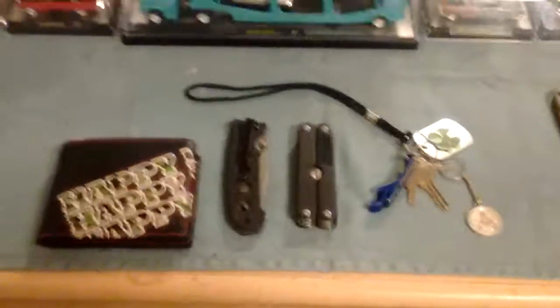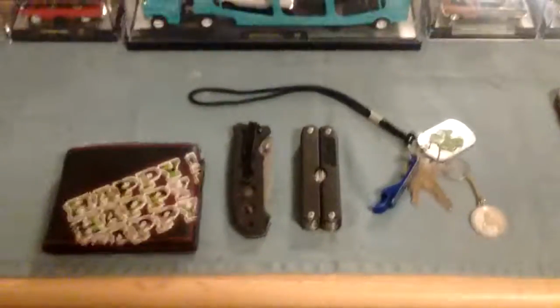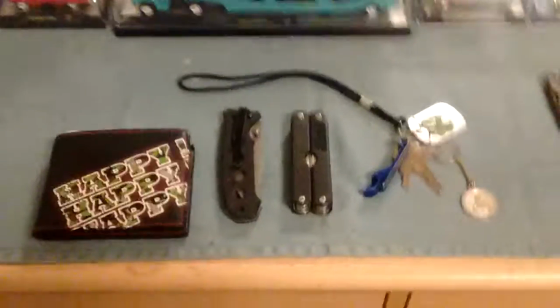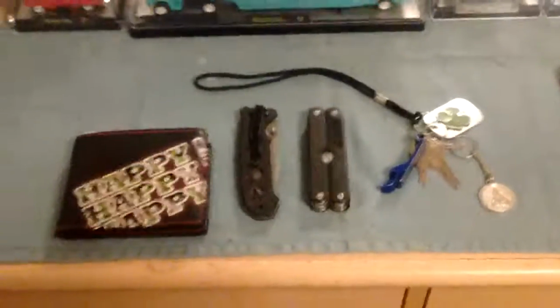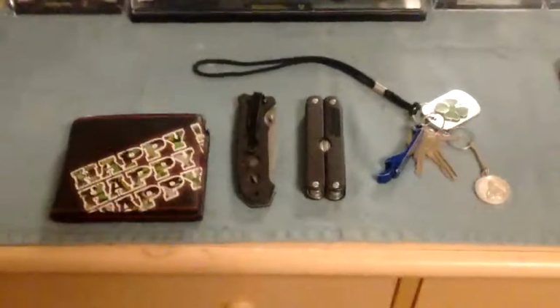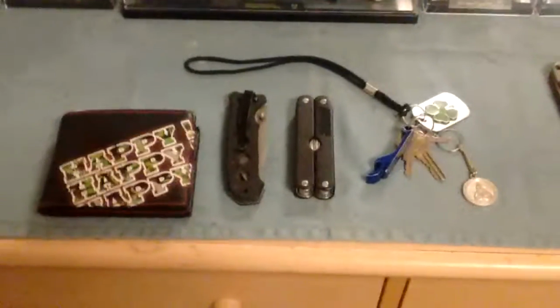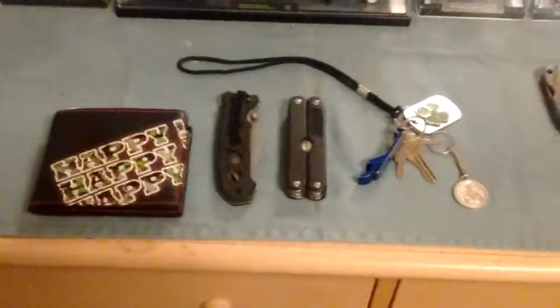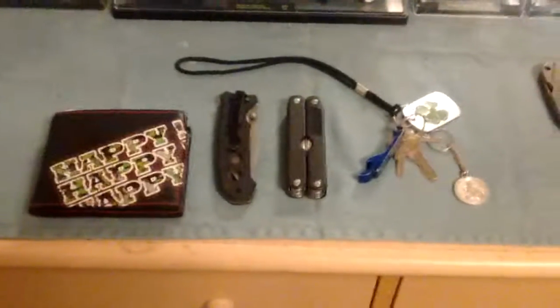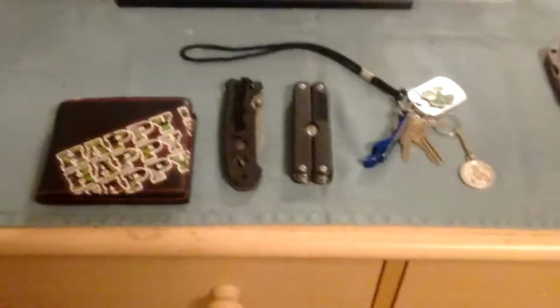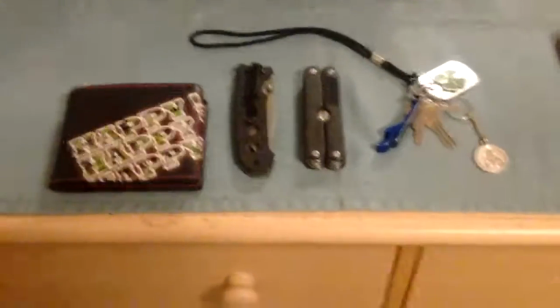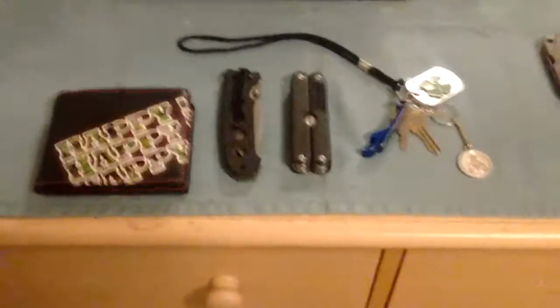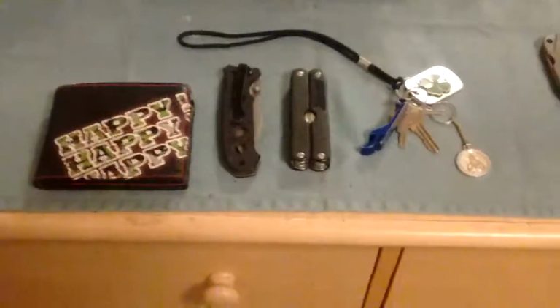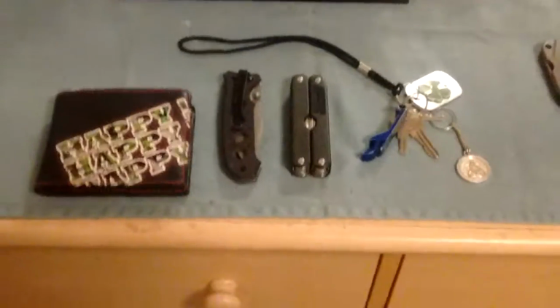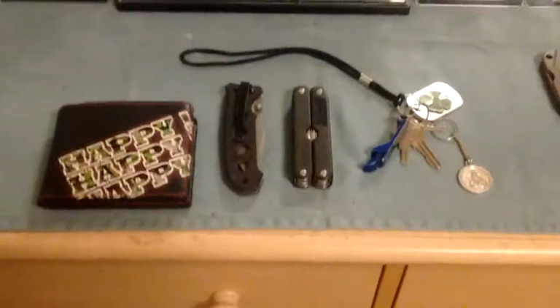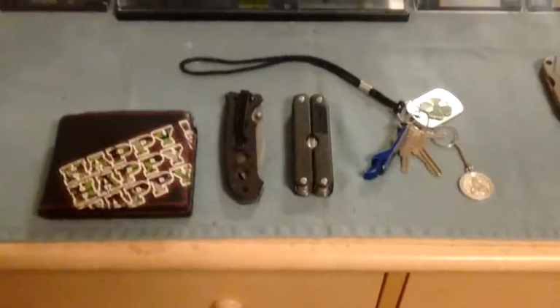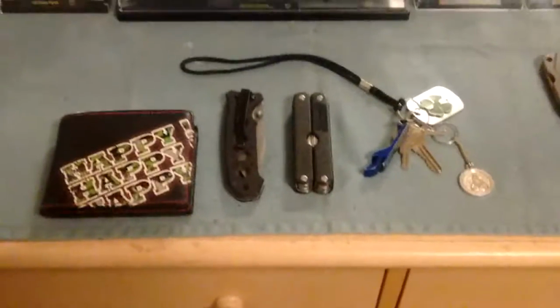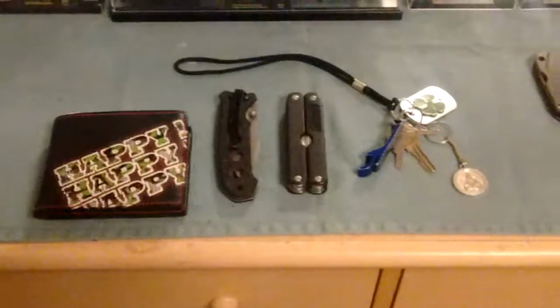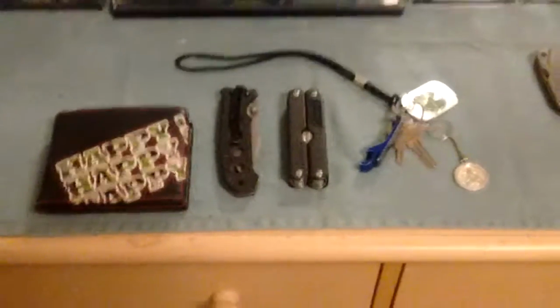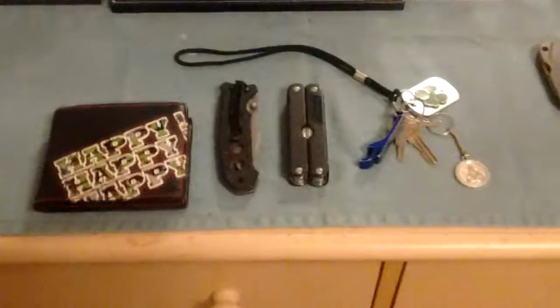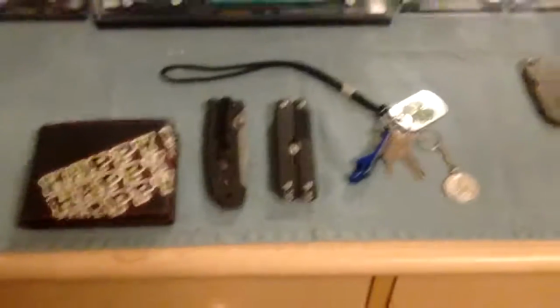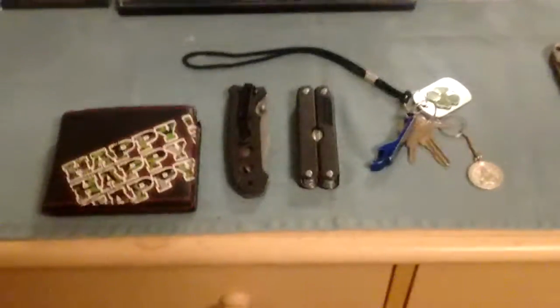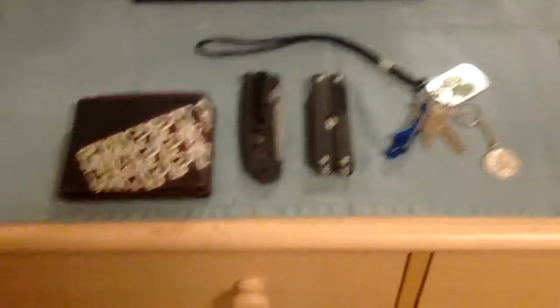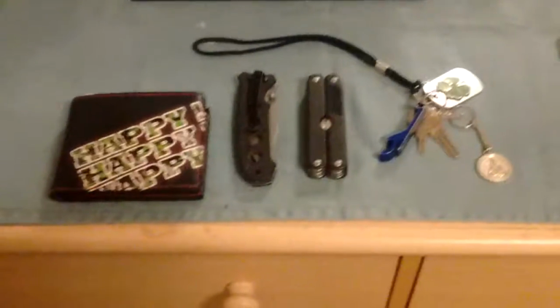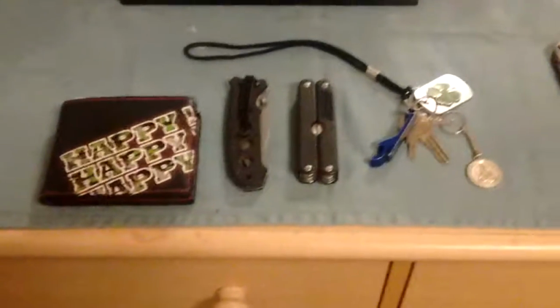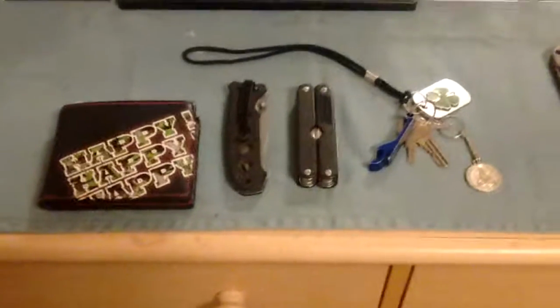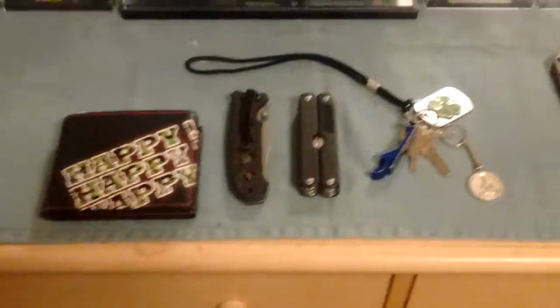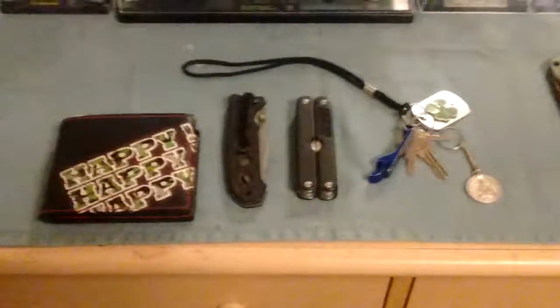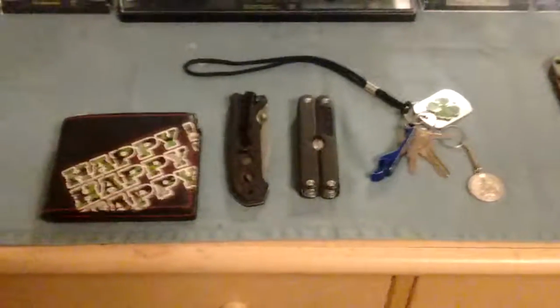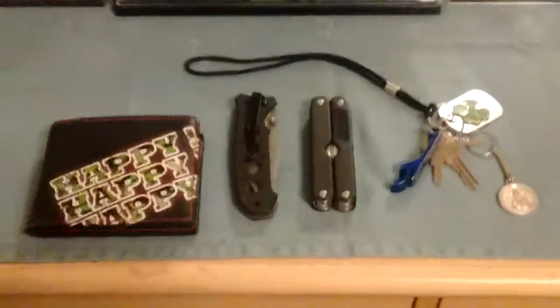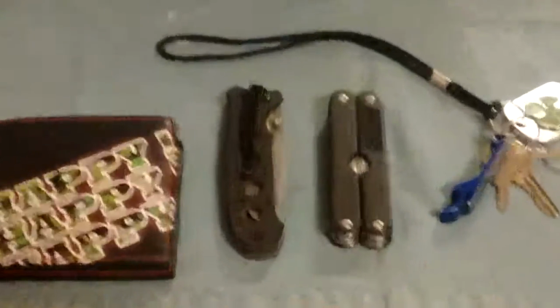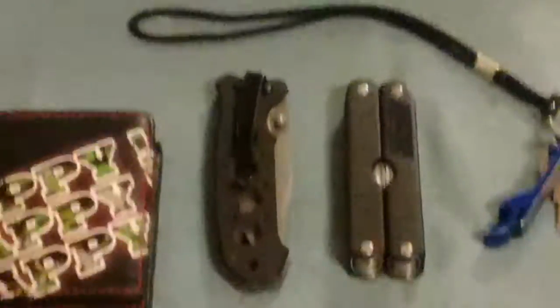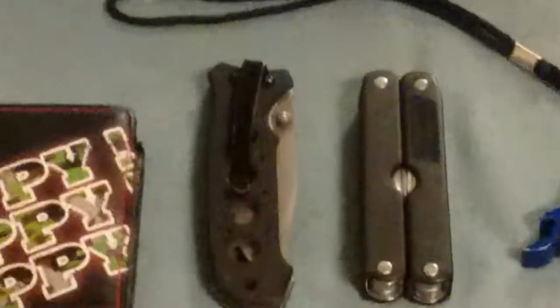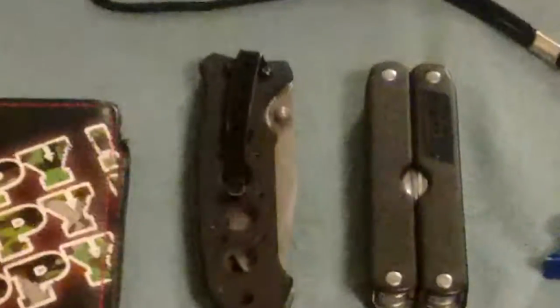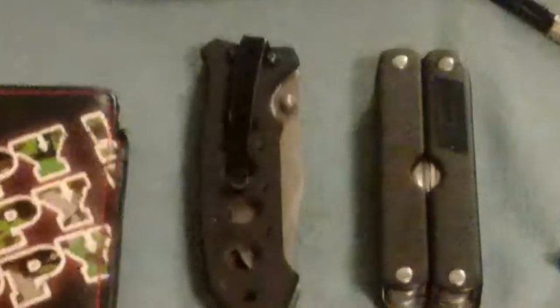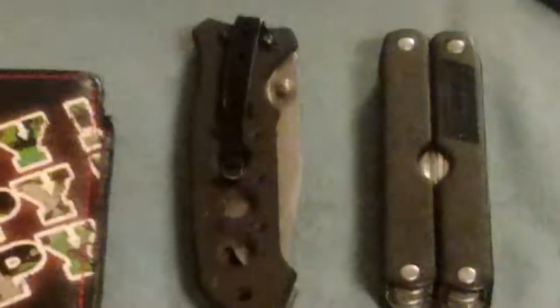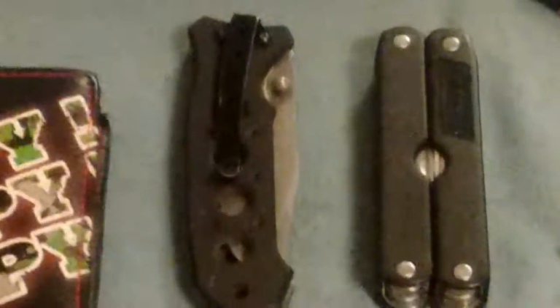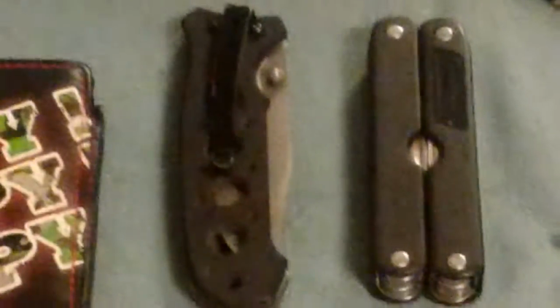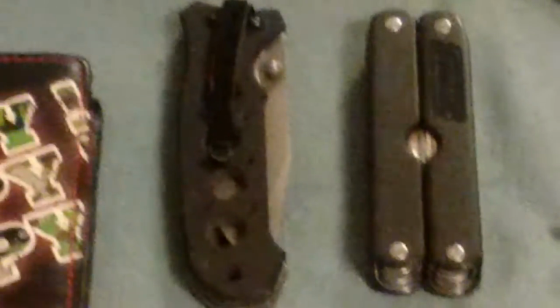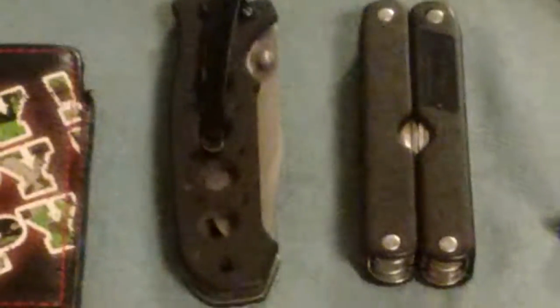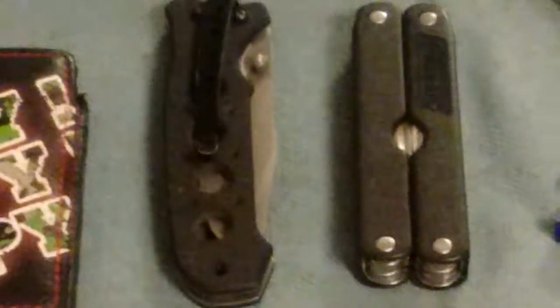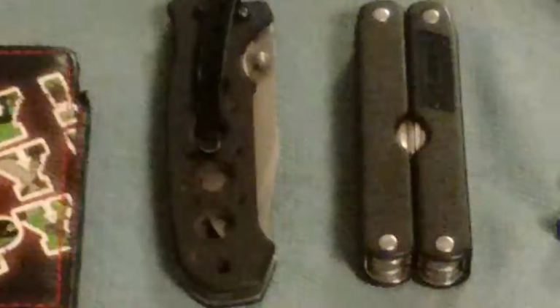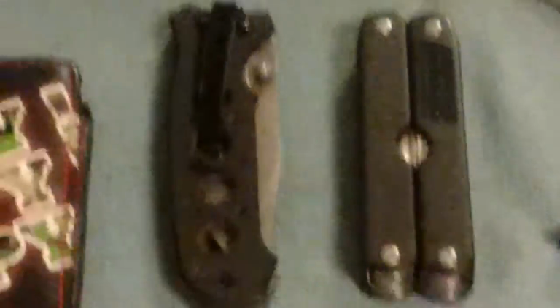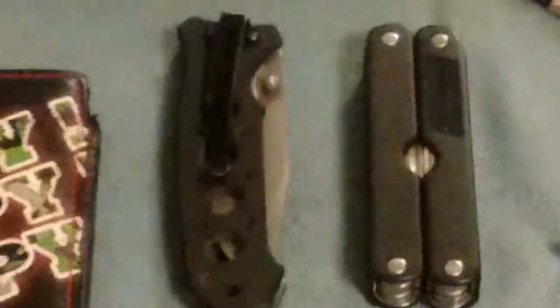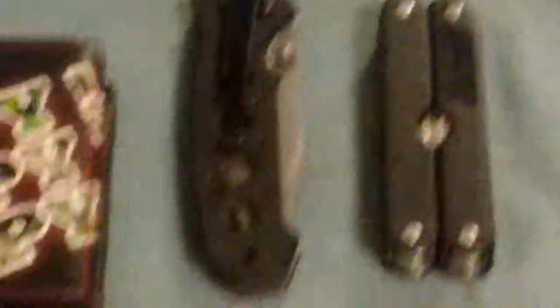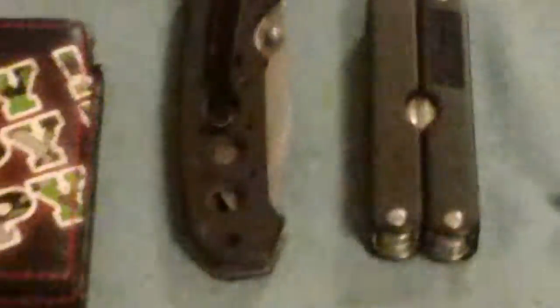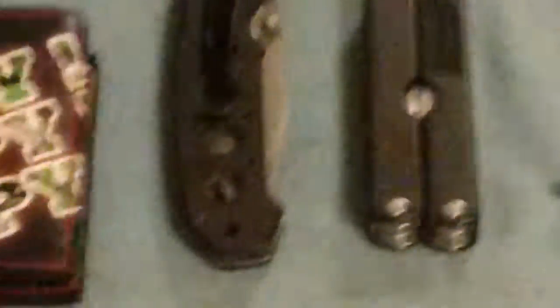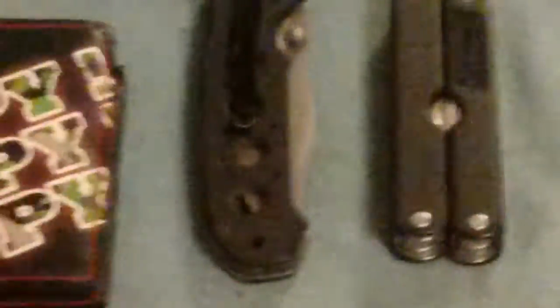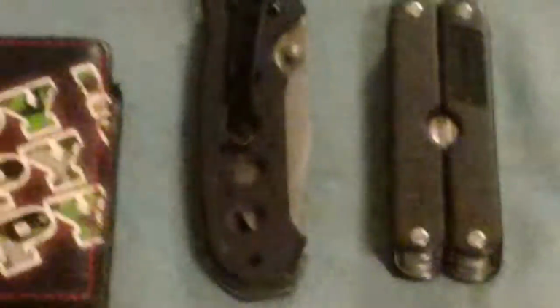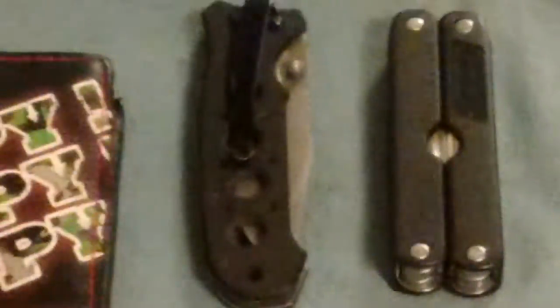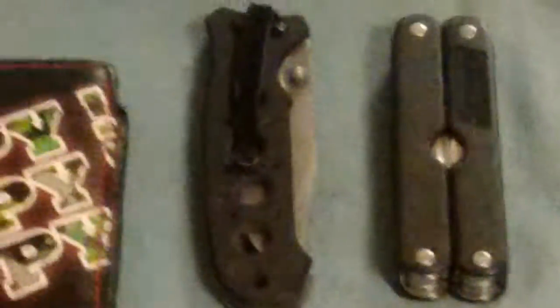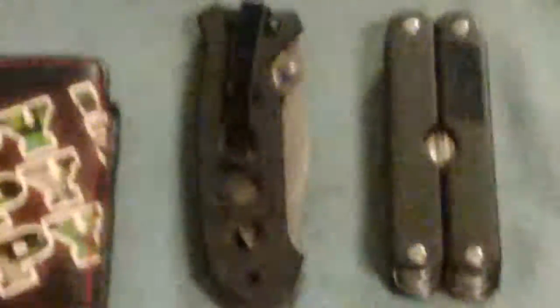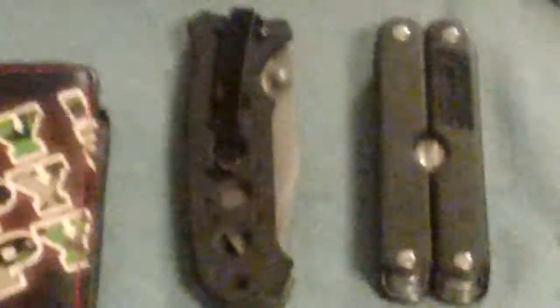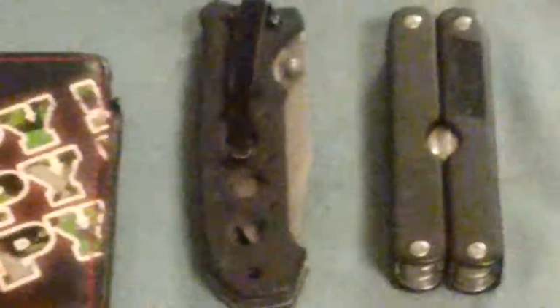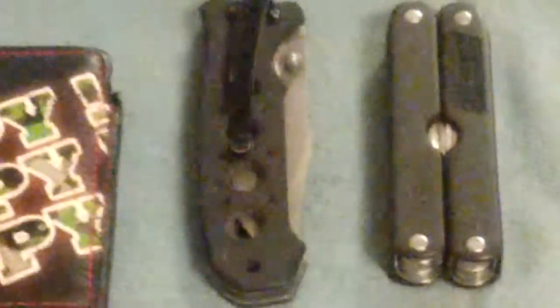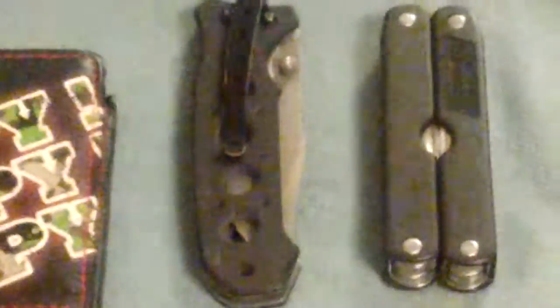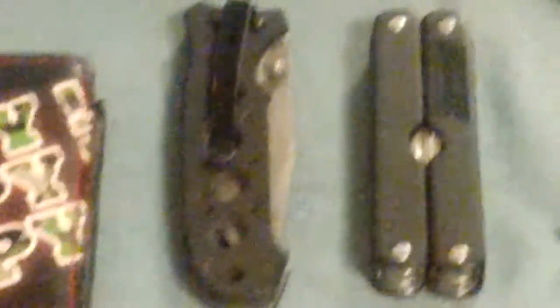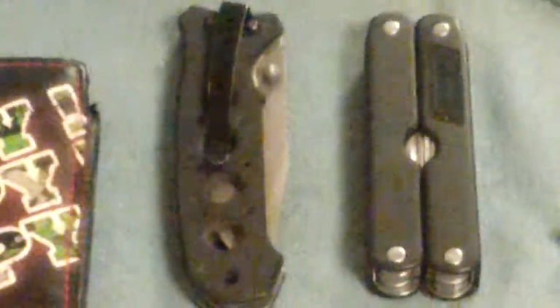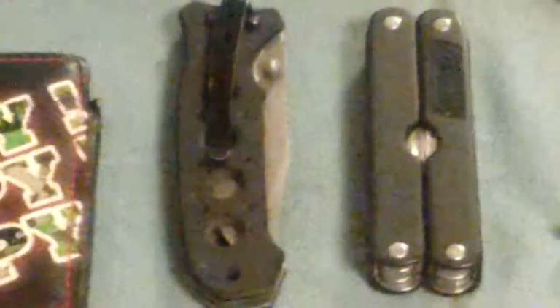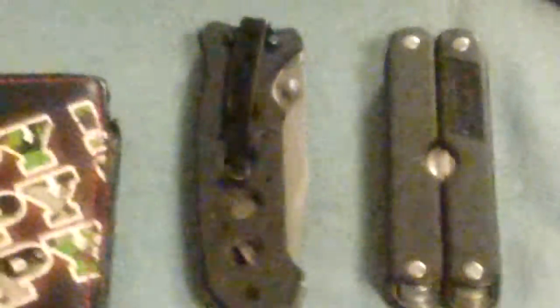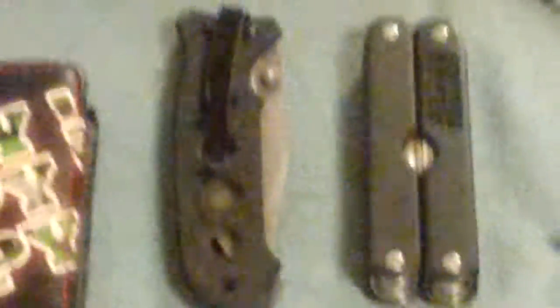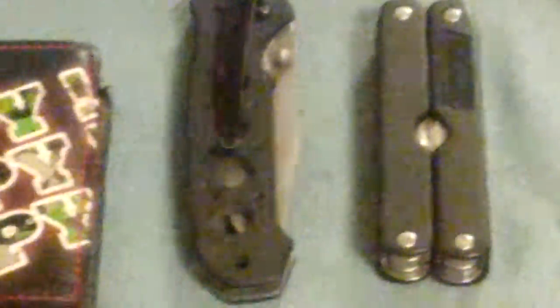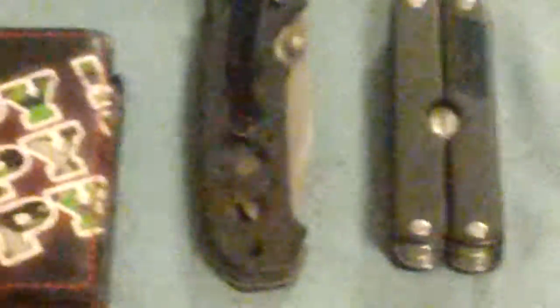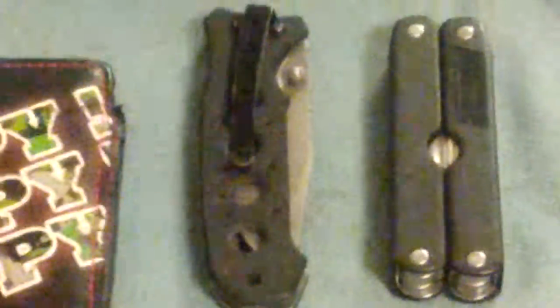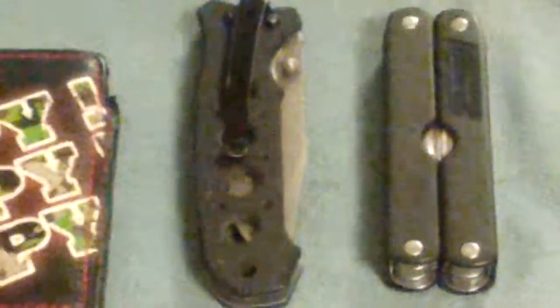I got my wallet. I have my main folding knife.